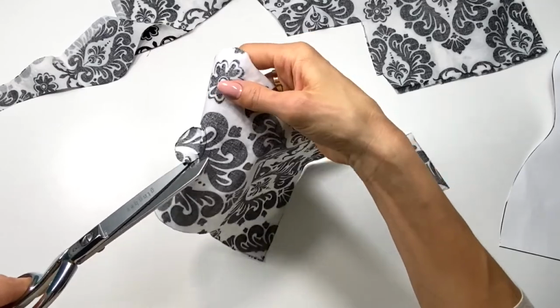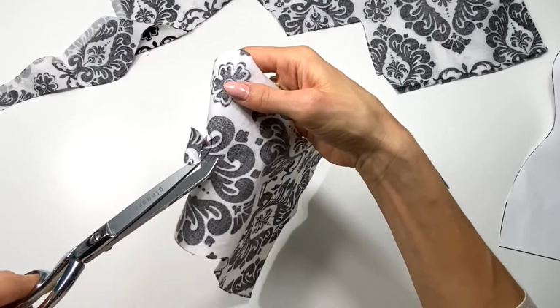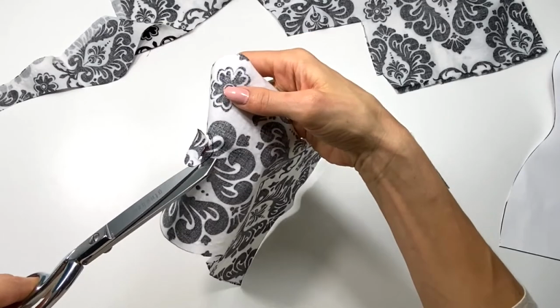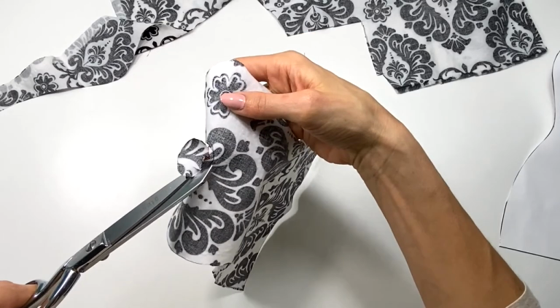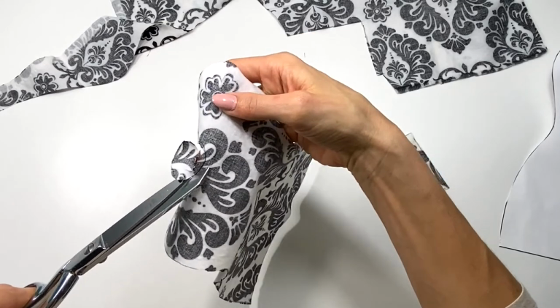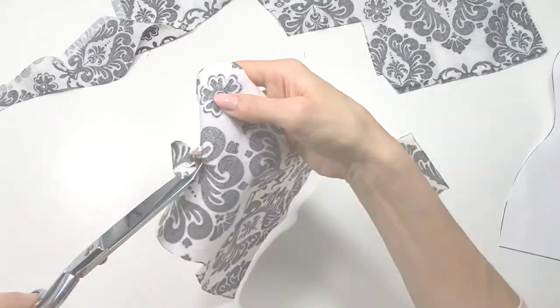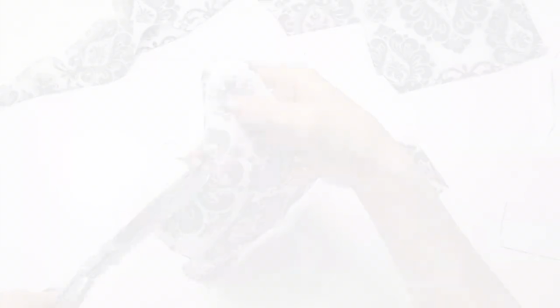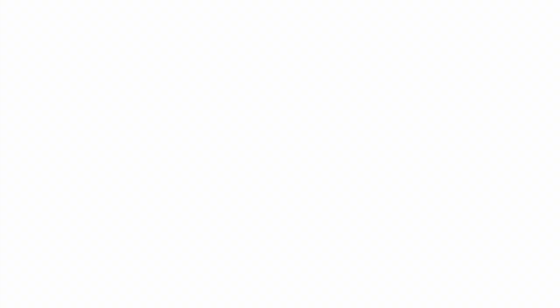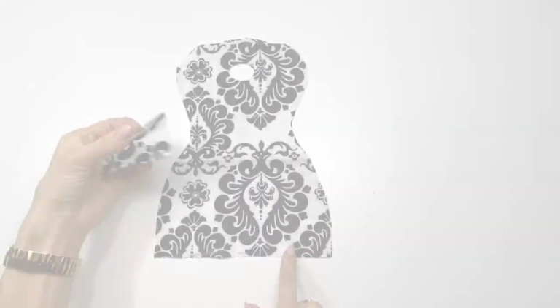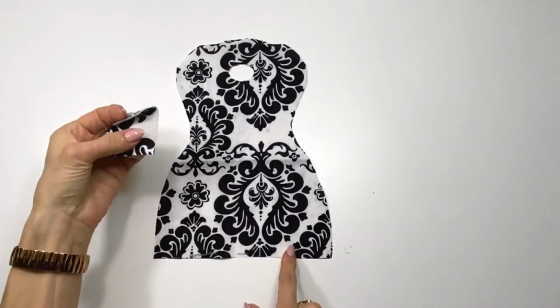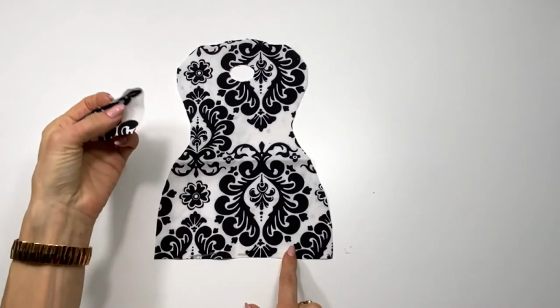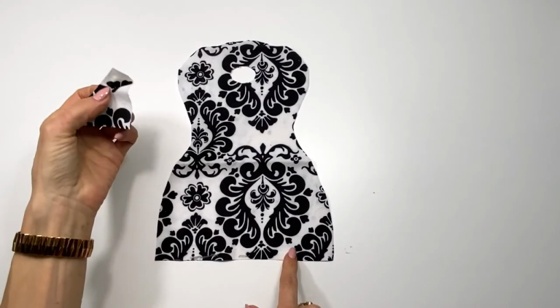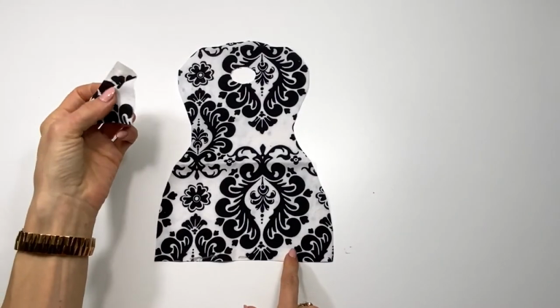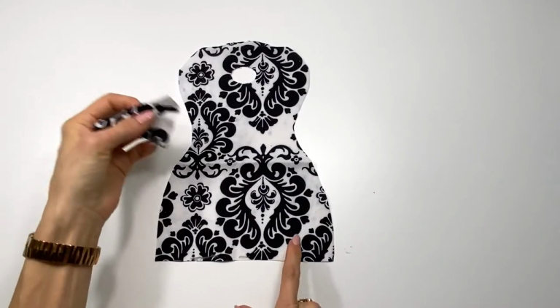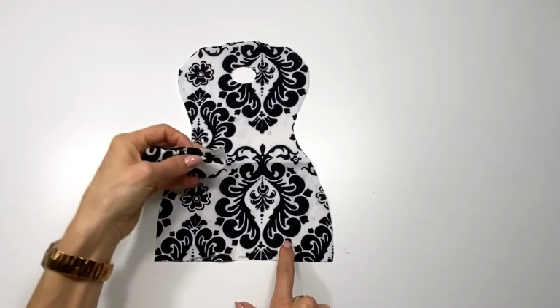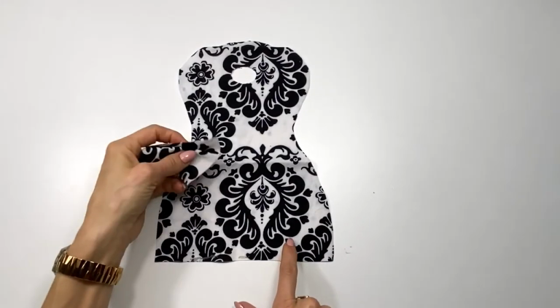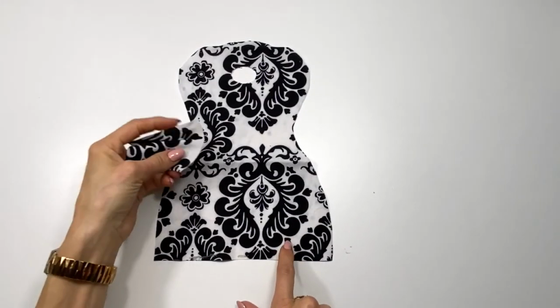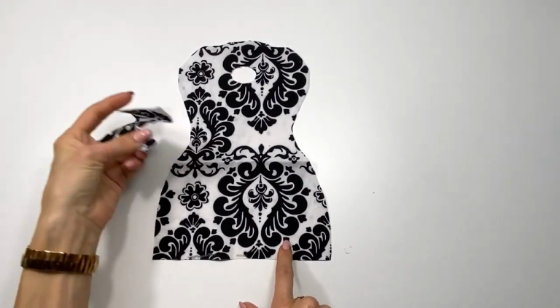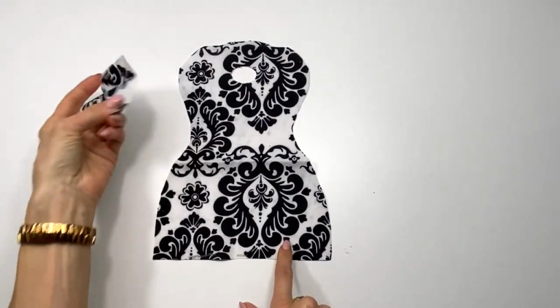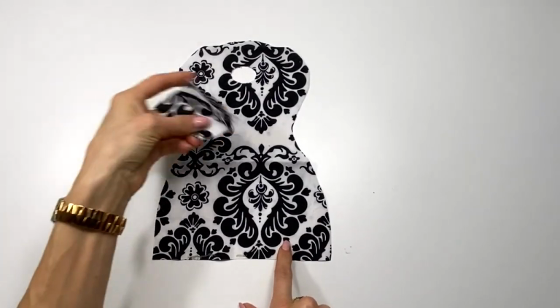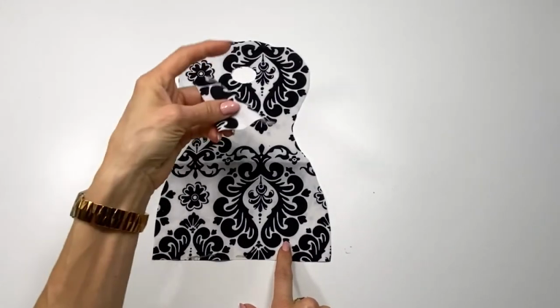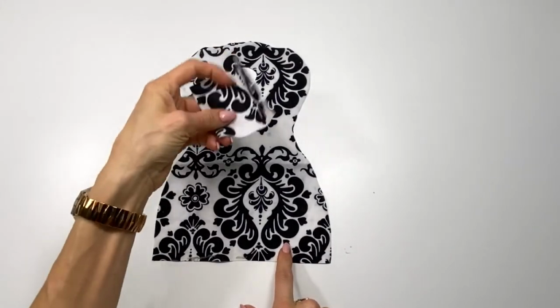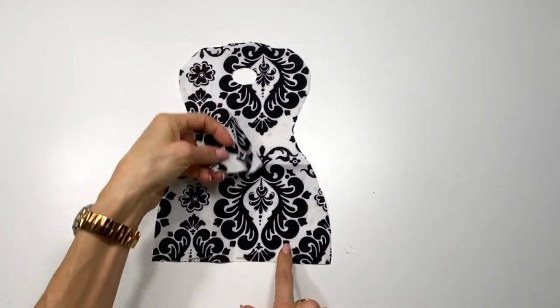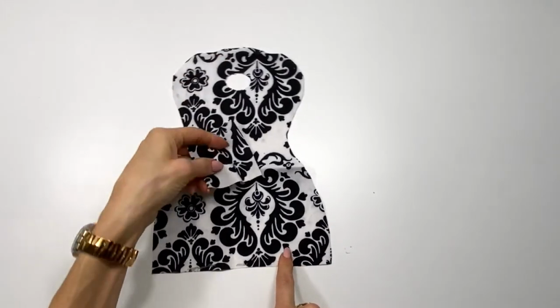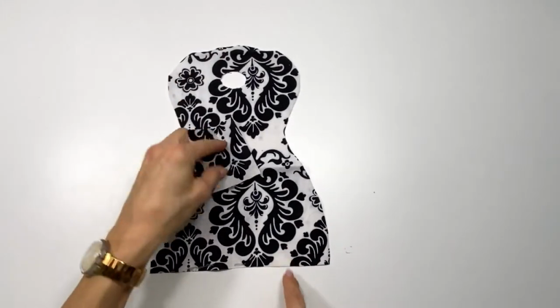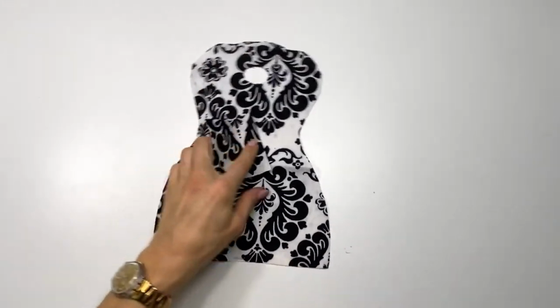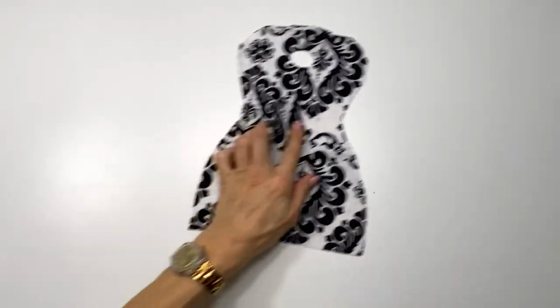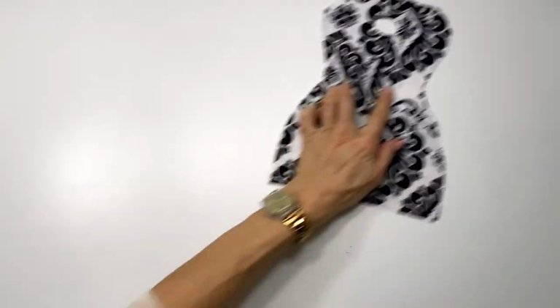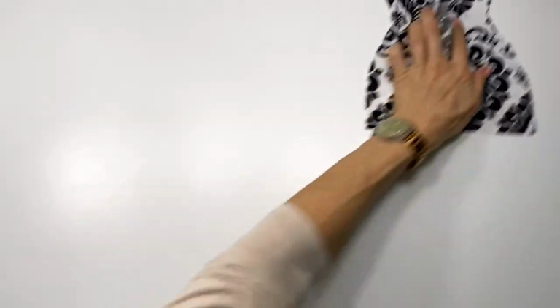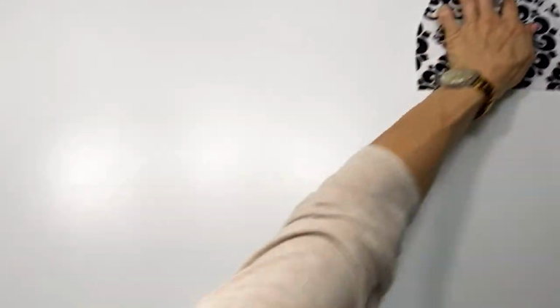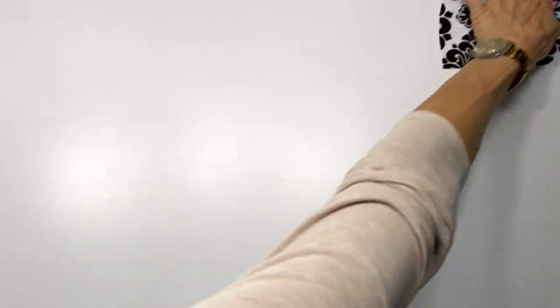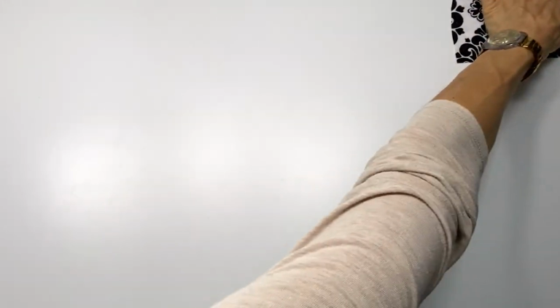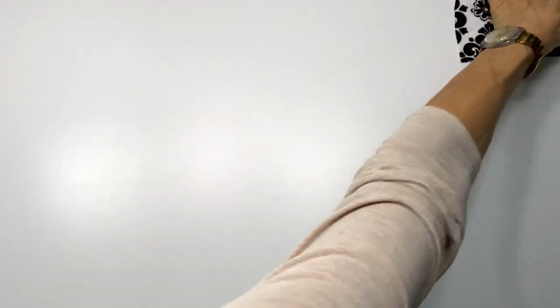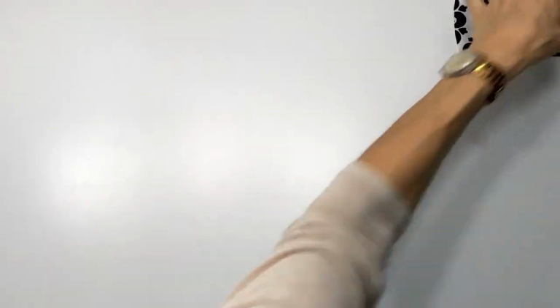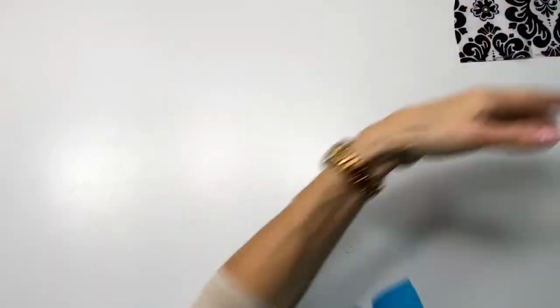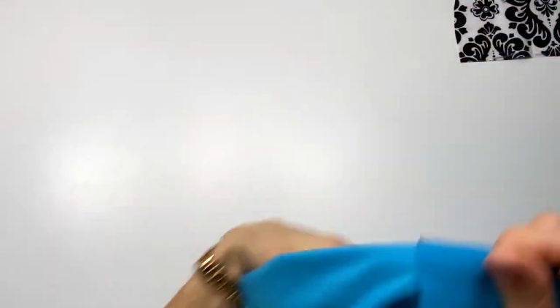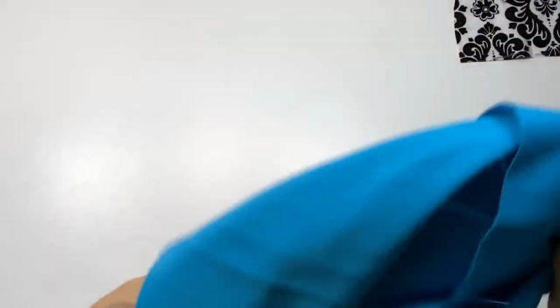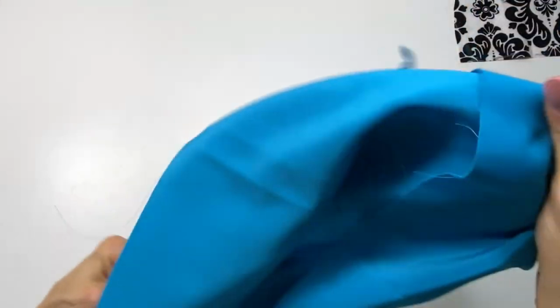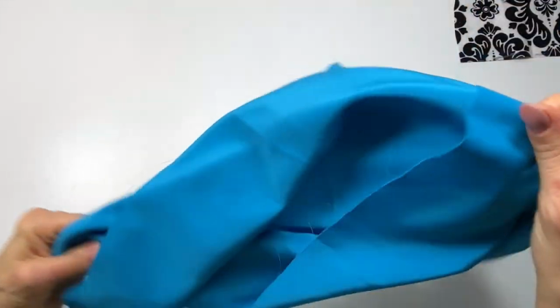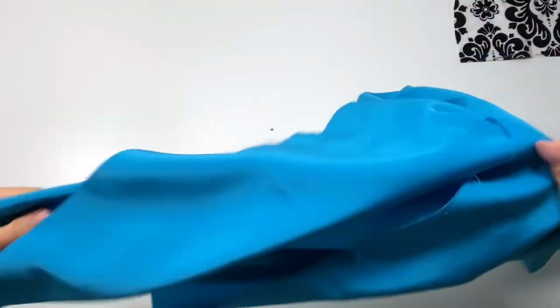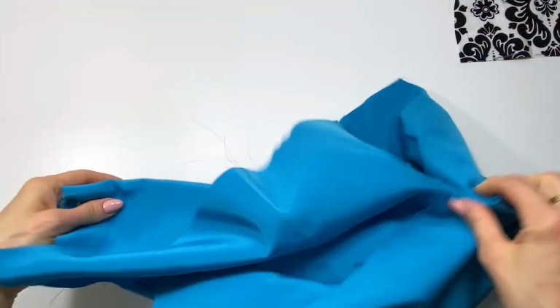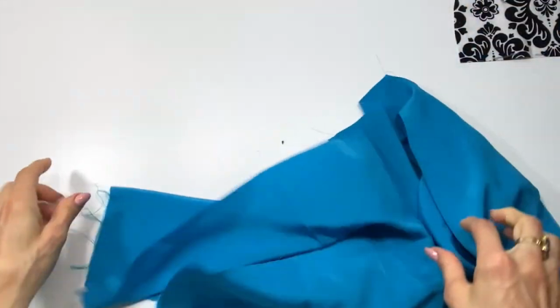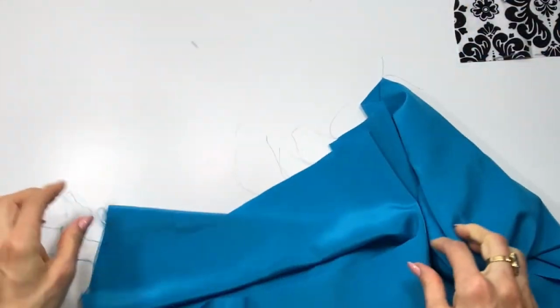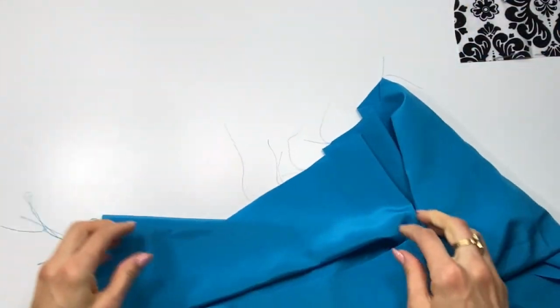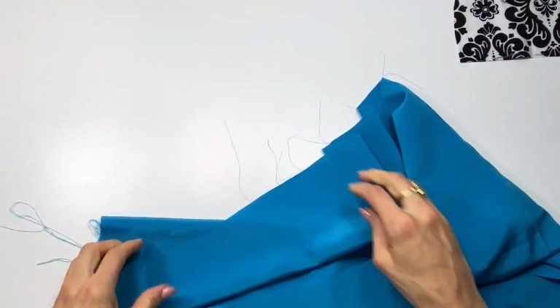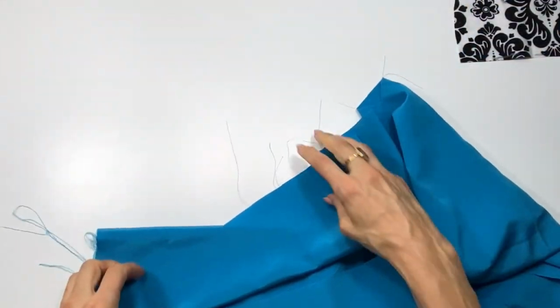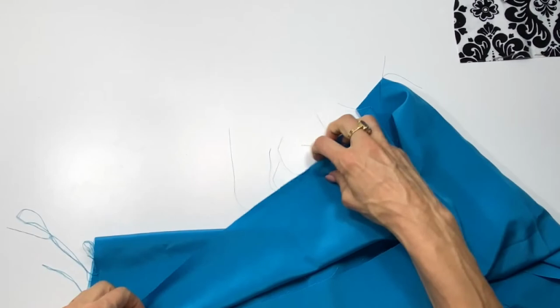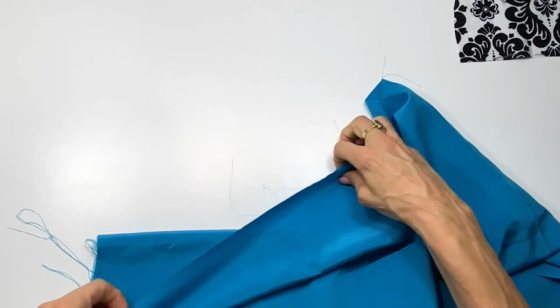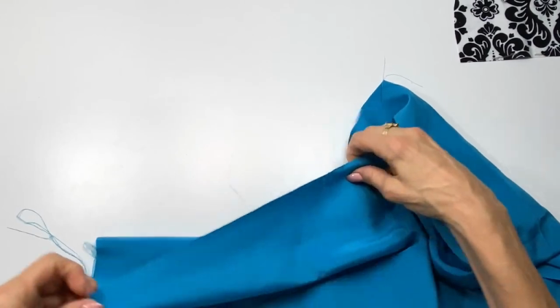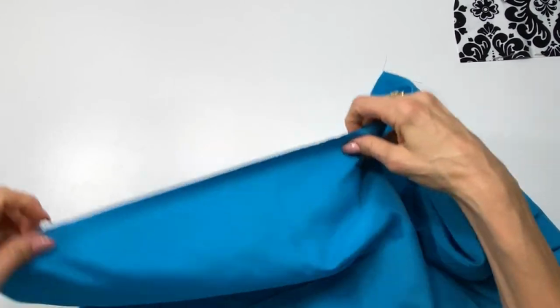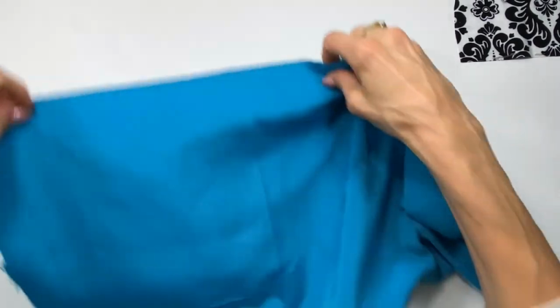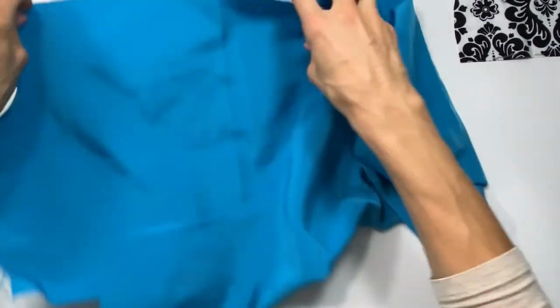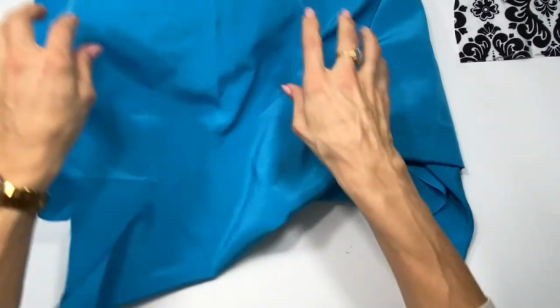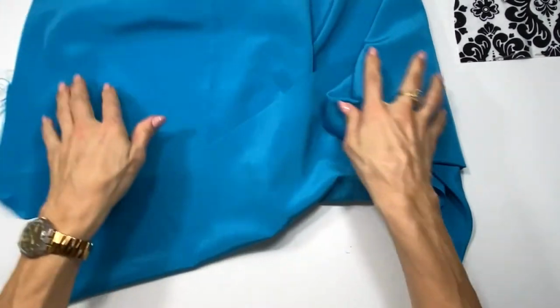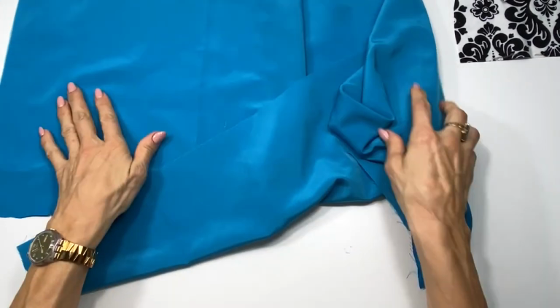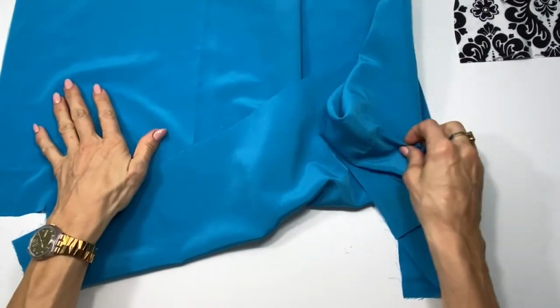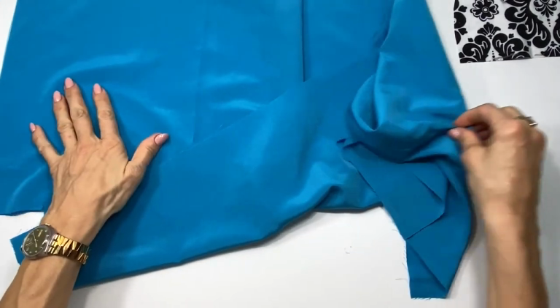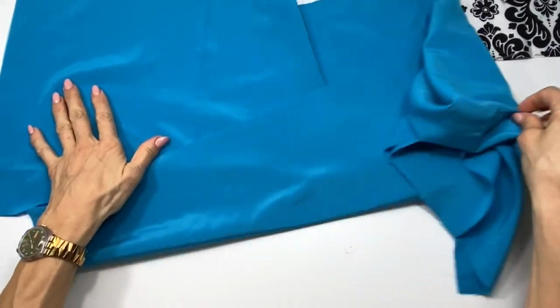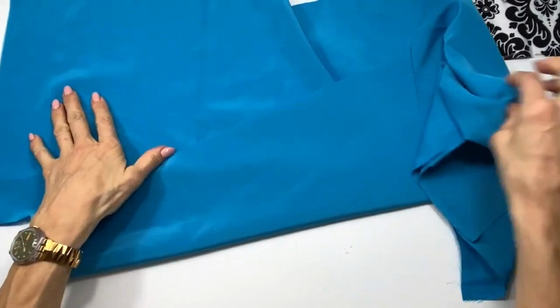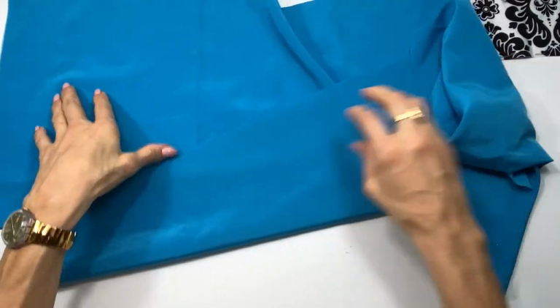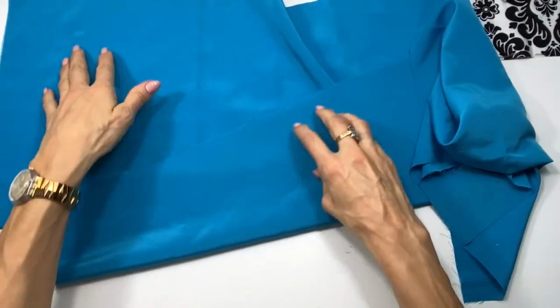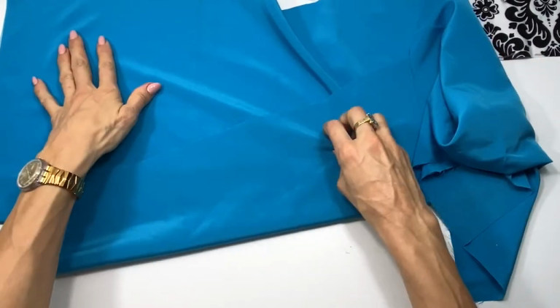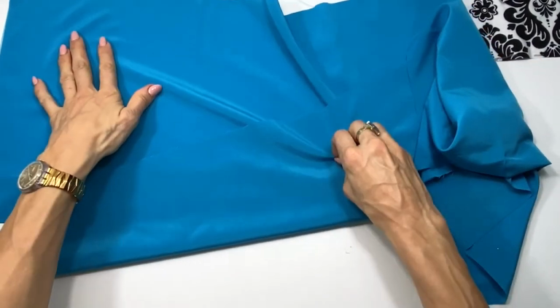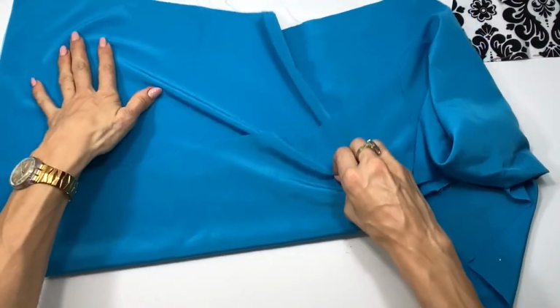I have my dress body and the pocket cut out. I'm going to cut out the apron in the same exact way.